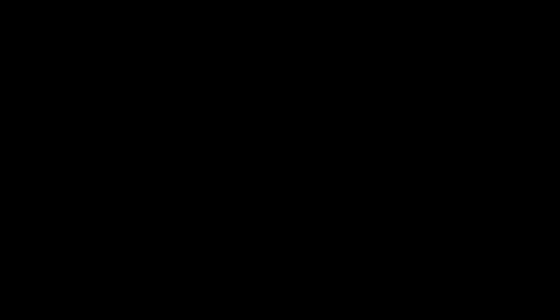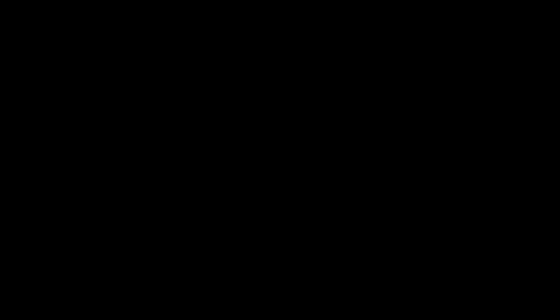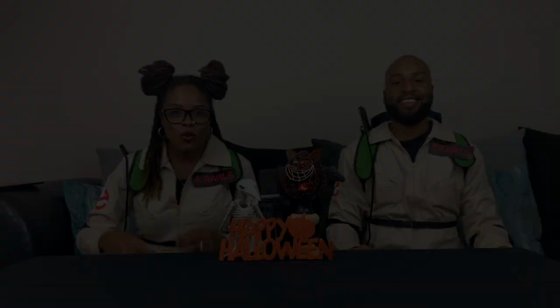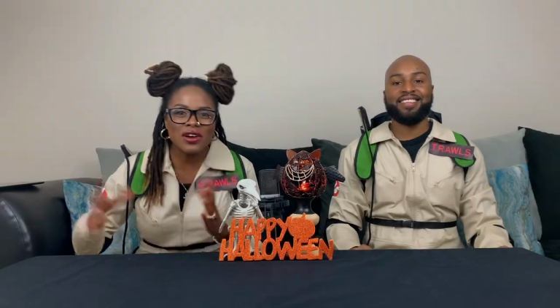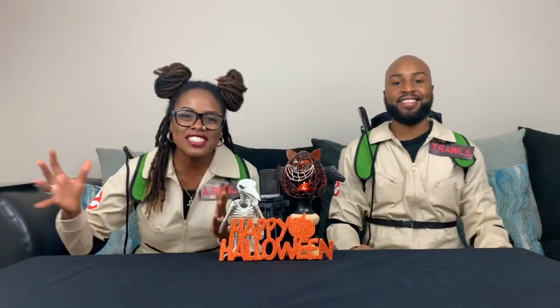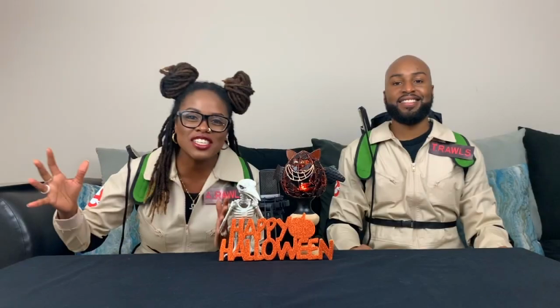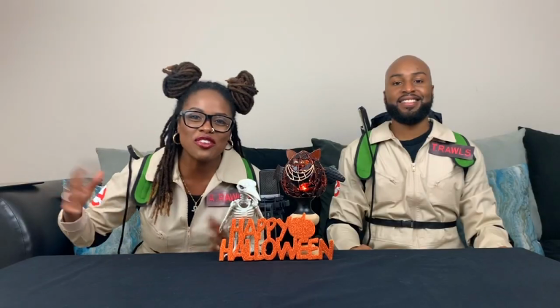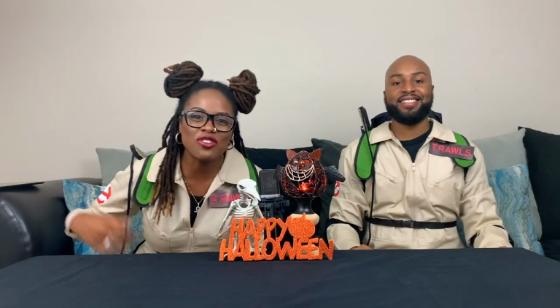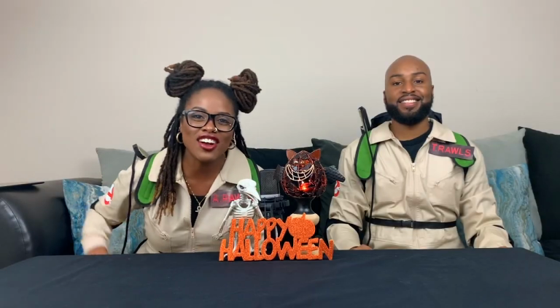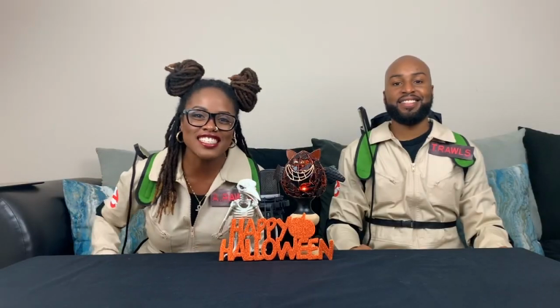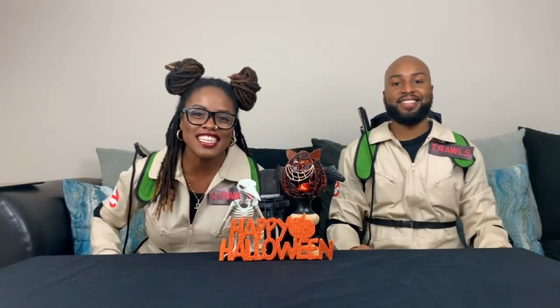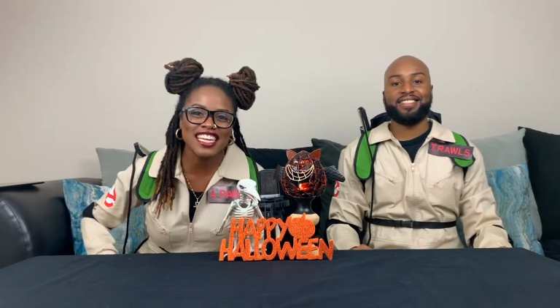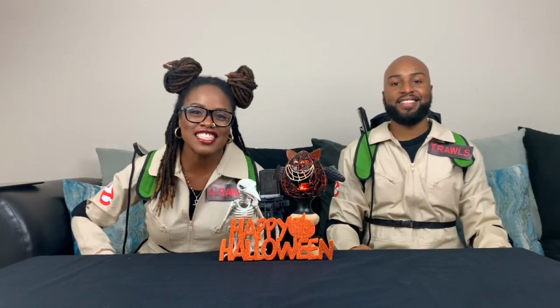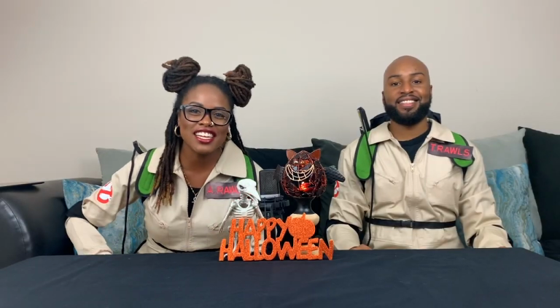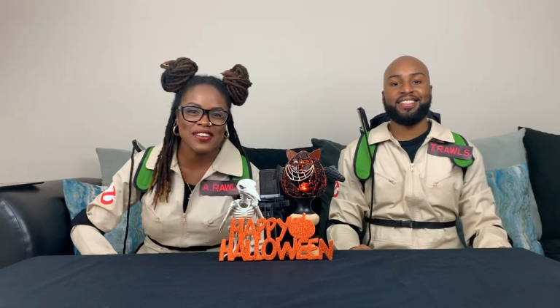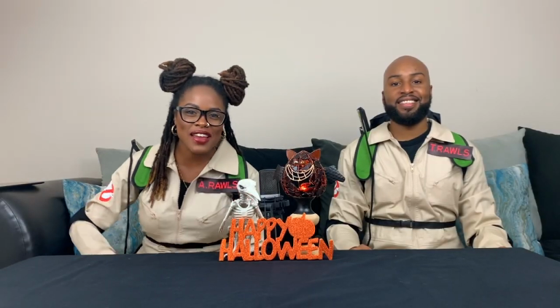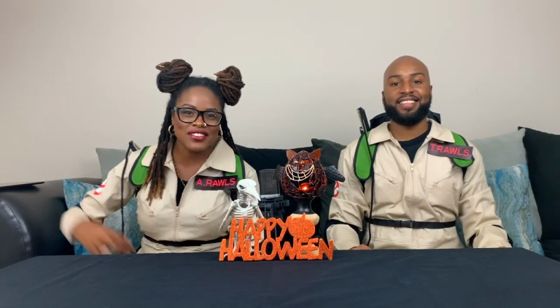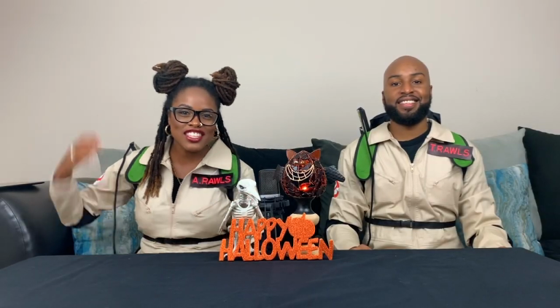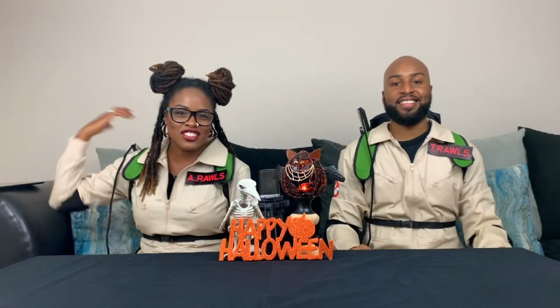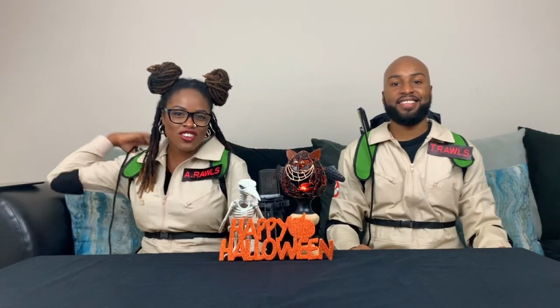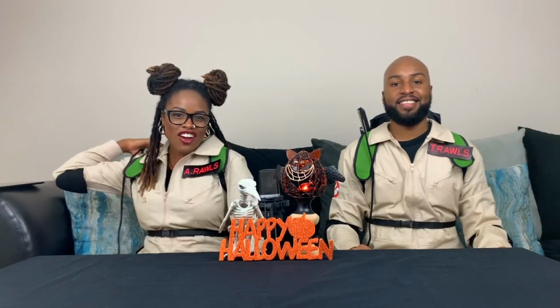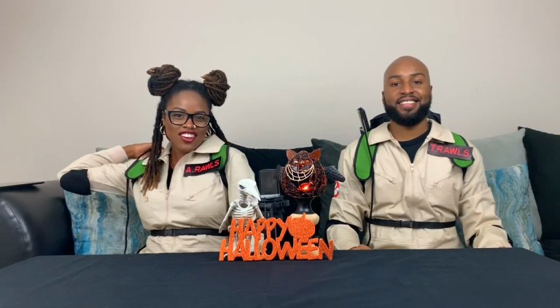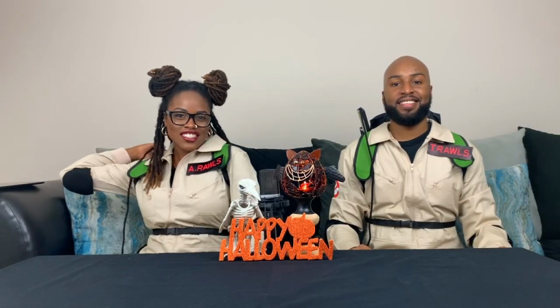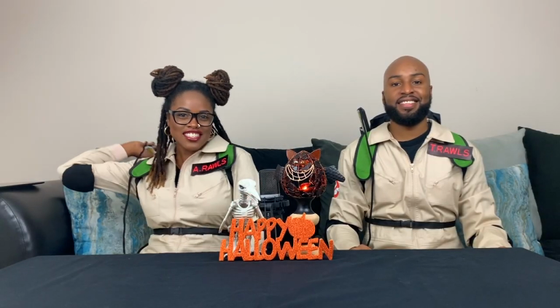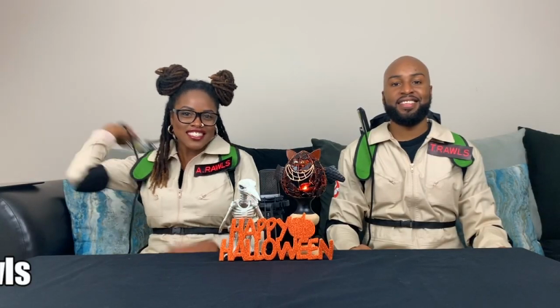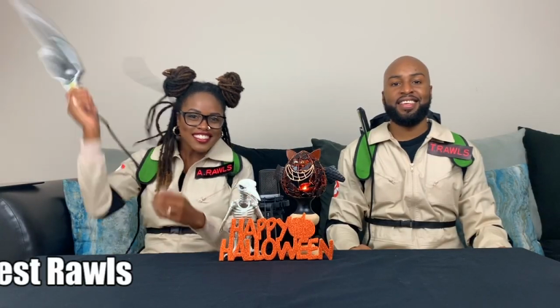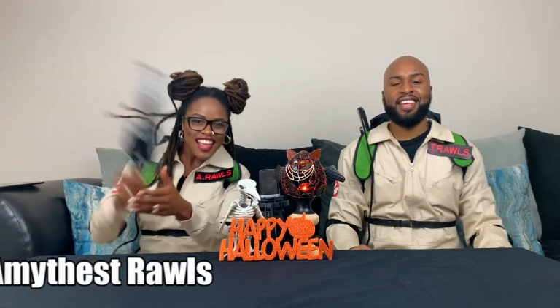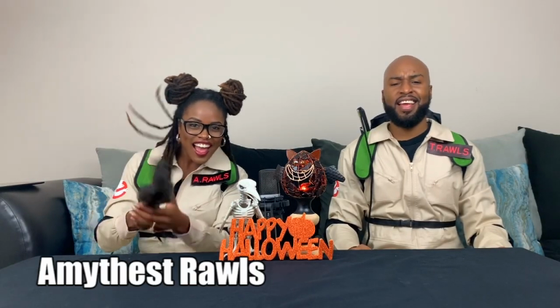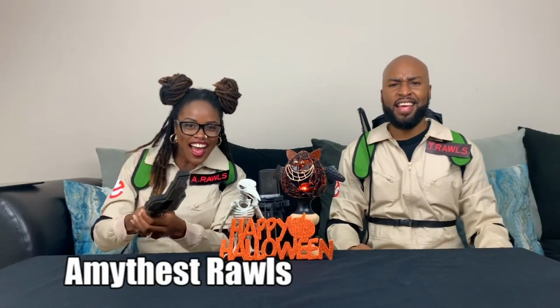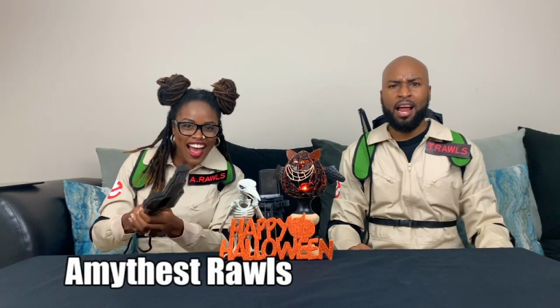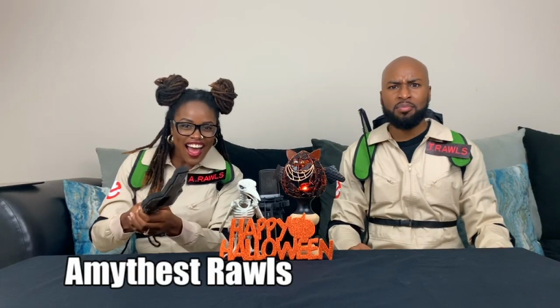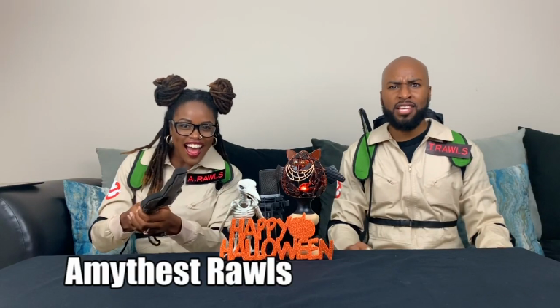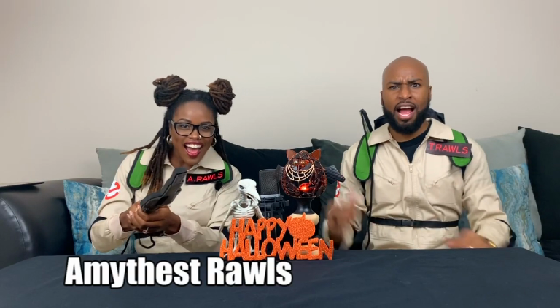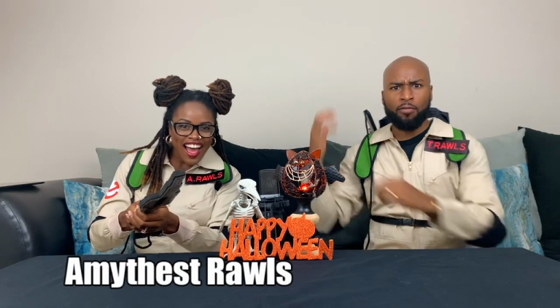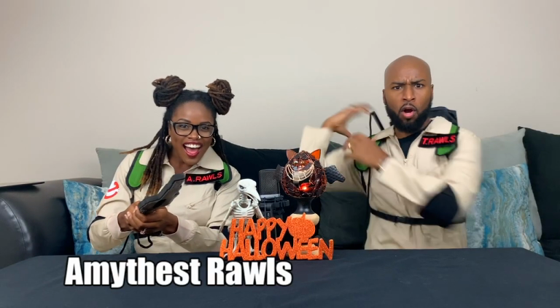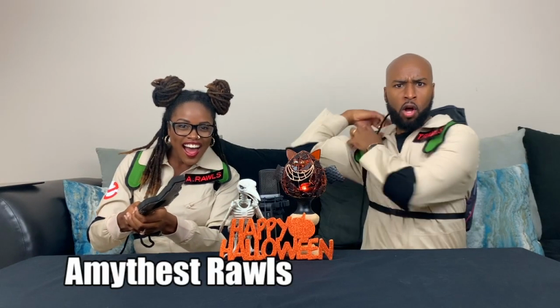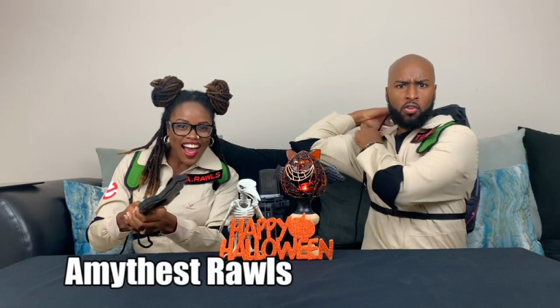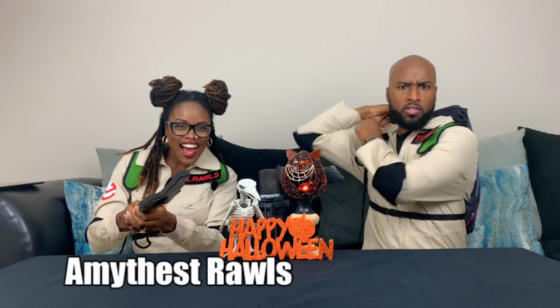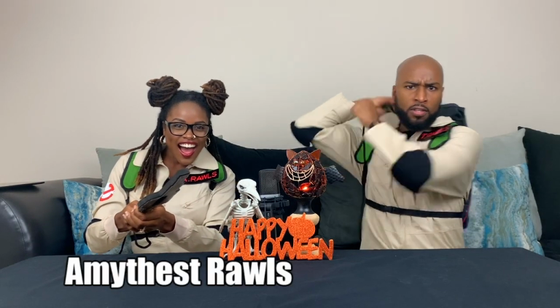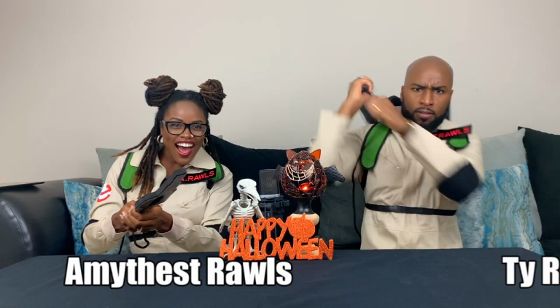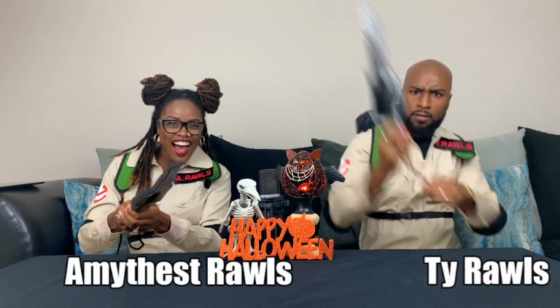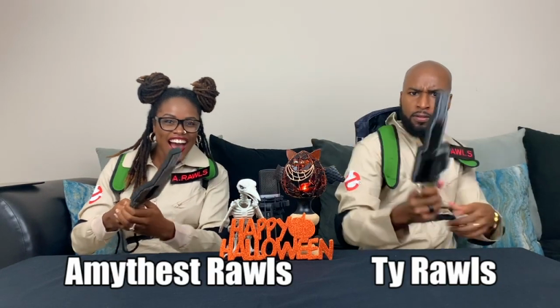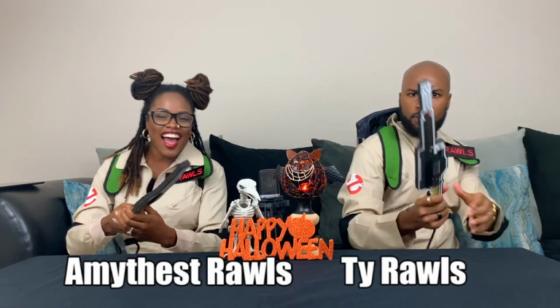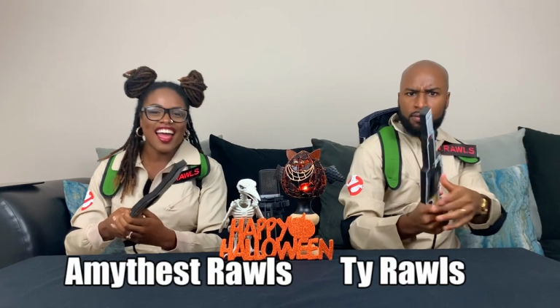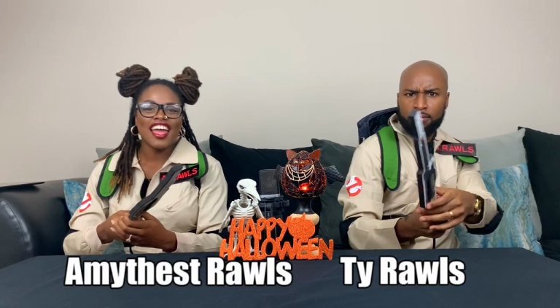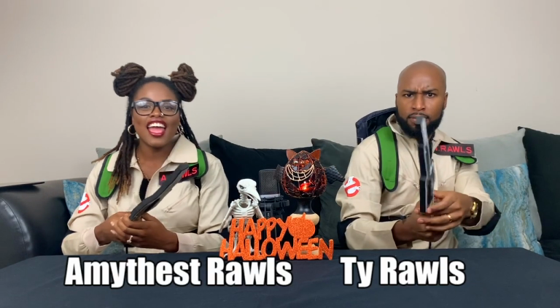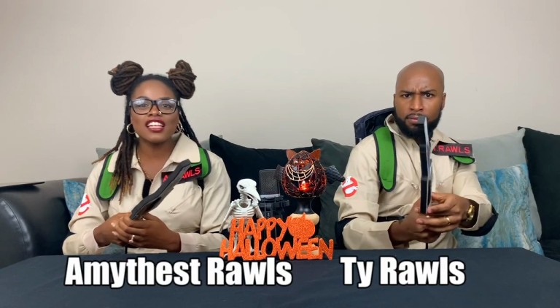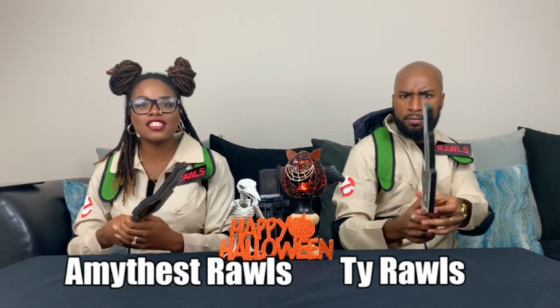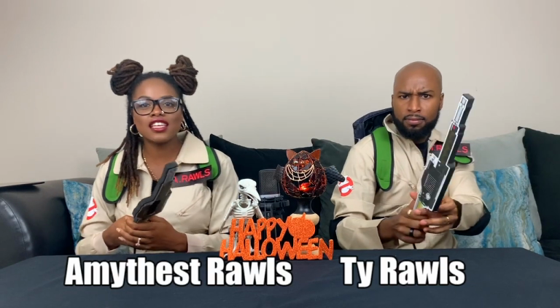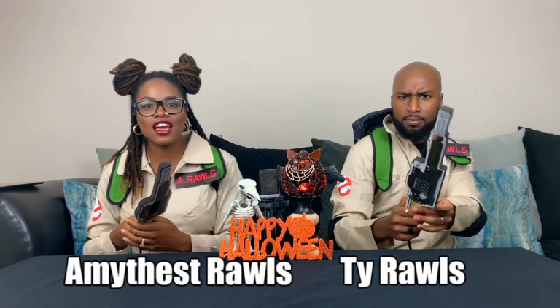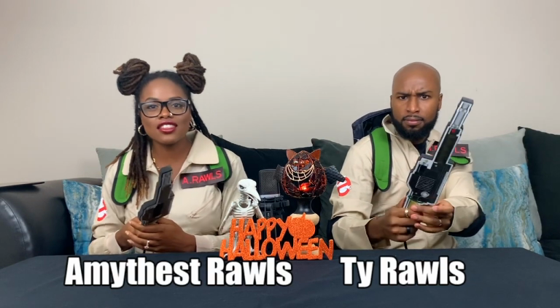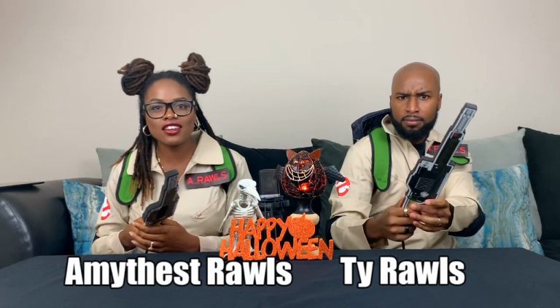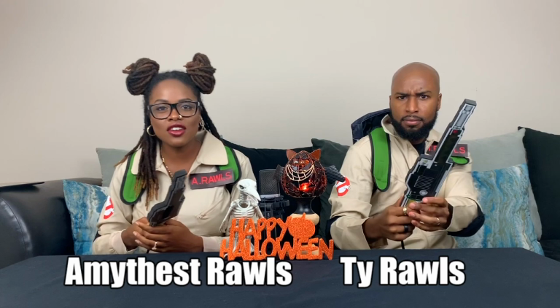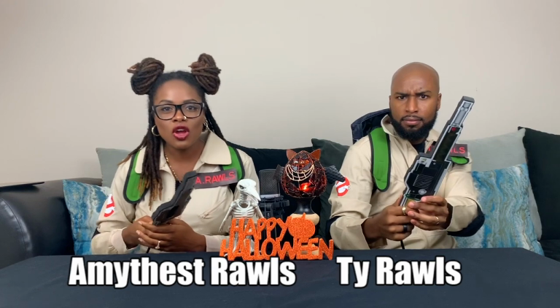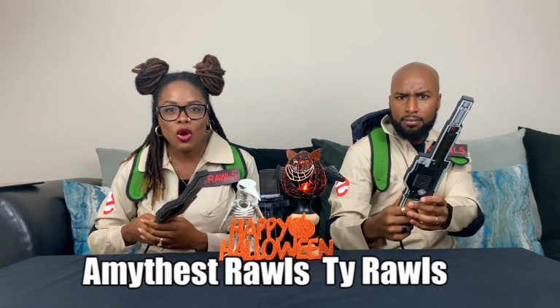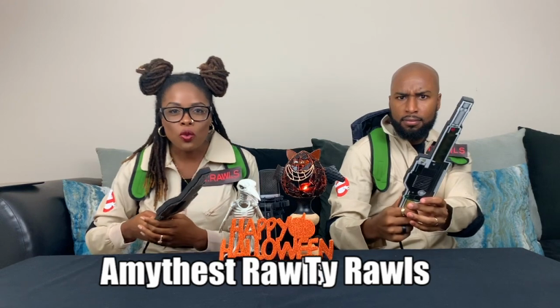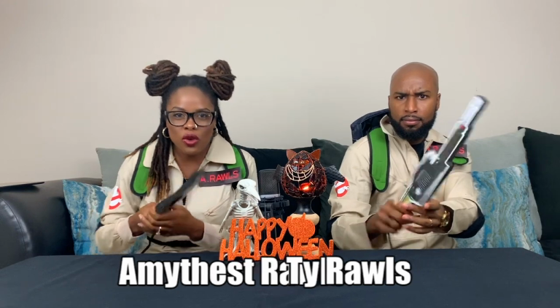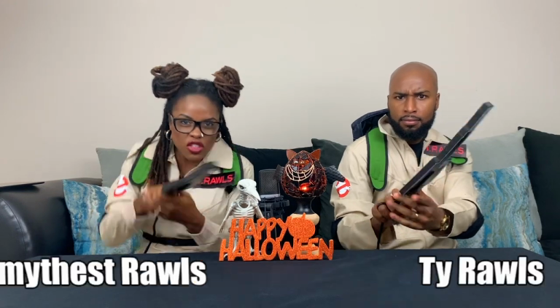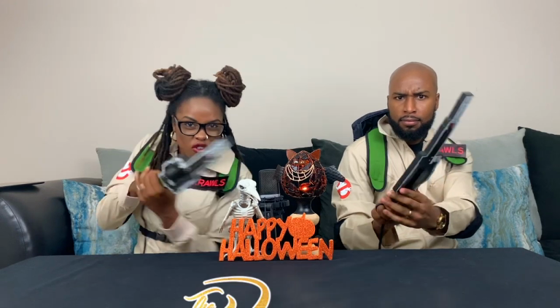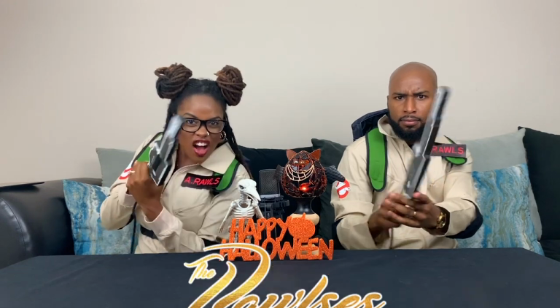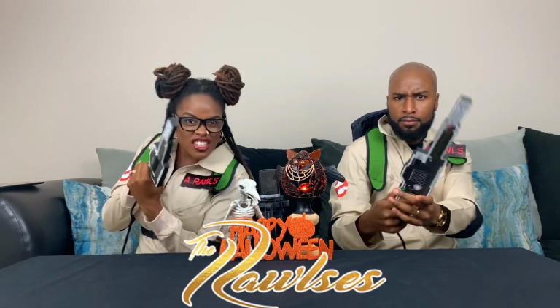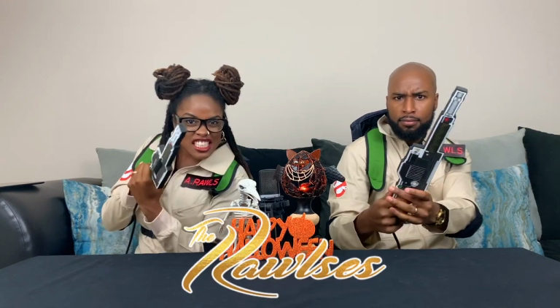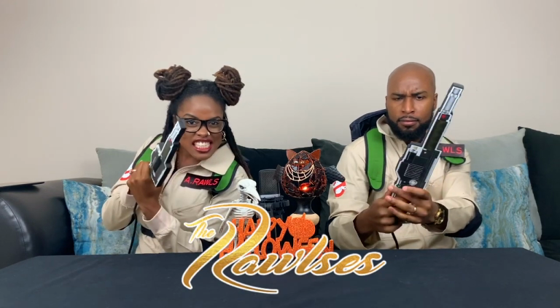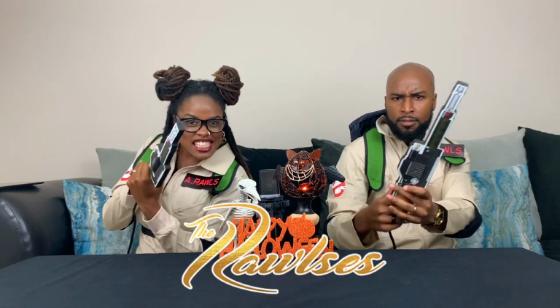What's up, Rawls Nation? I'm Amethyst Rawls. And I'm Ty Rawls. And together, we're the Rawls's!